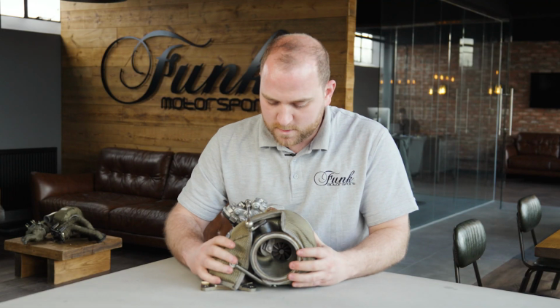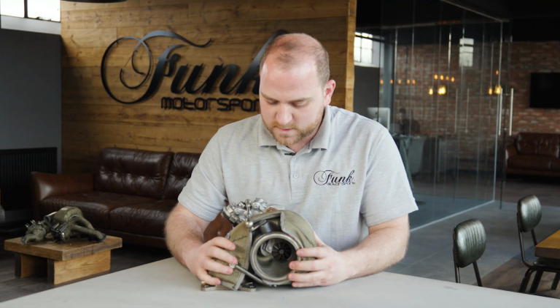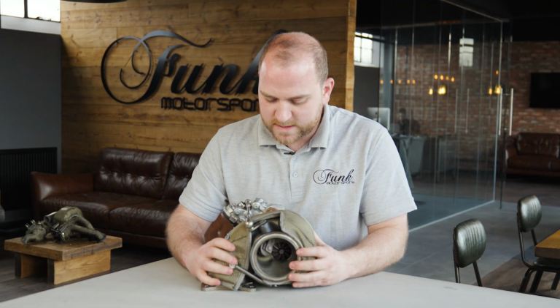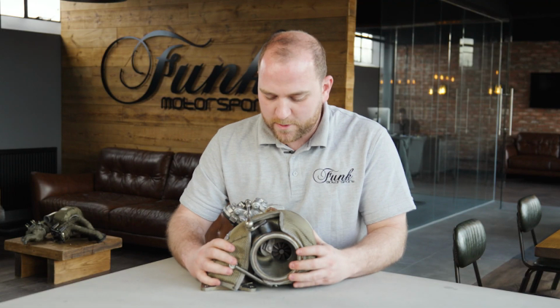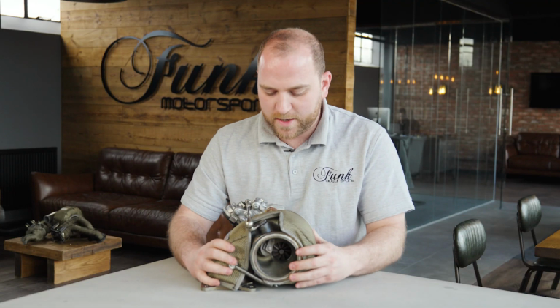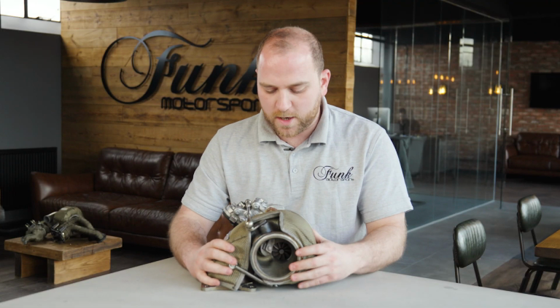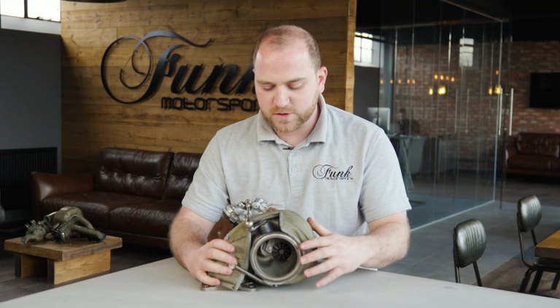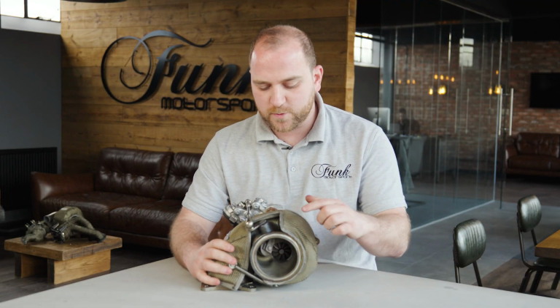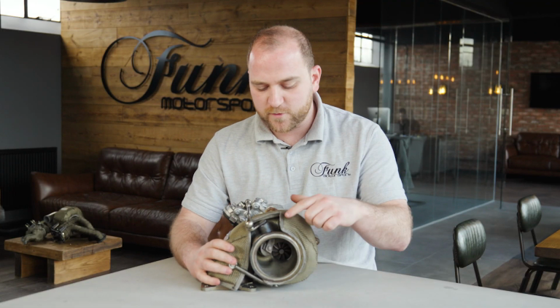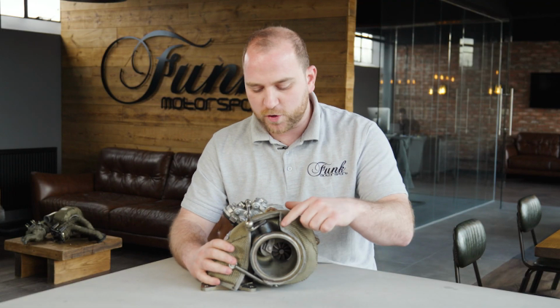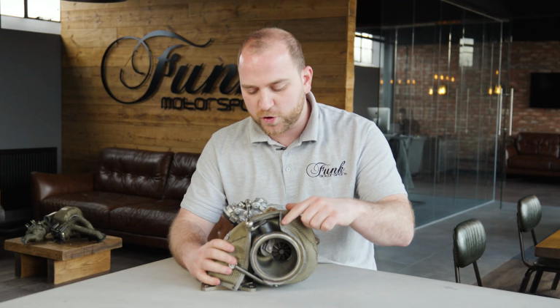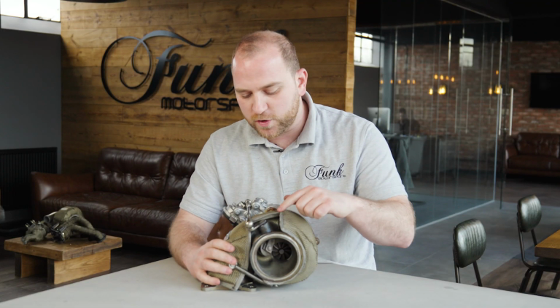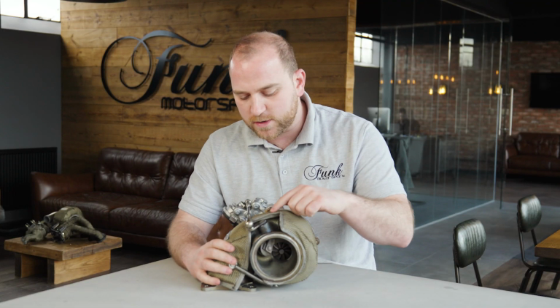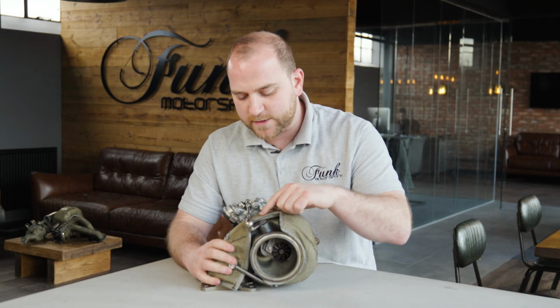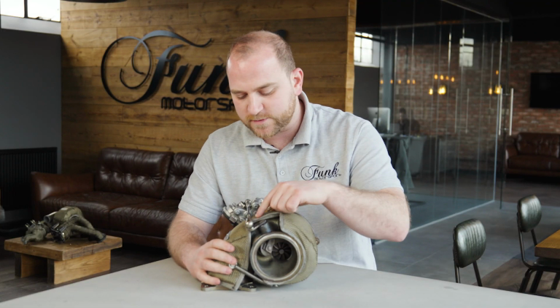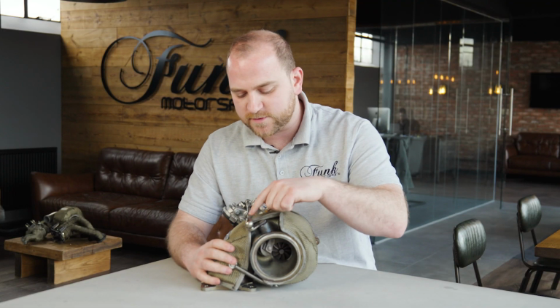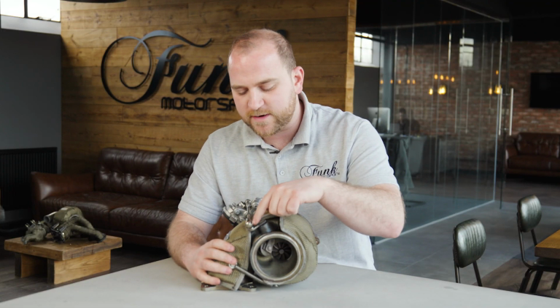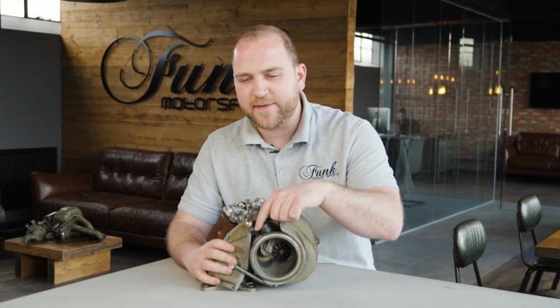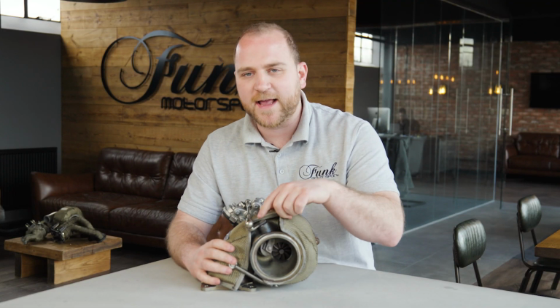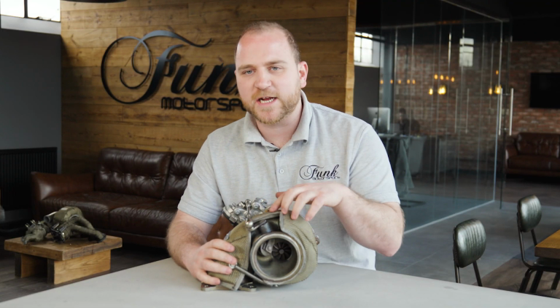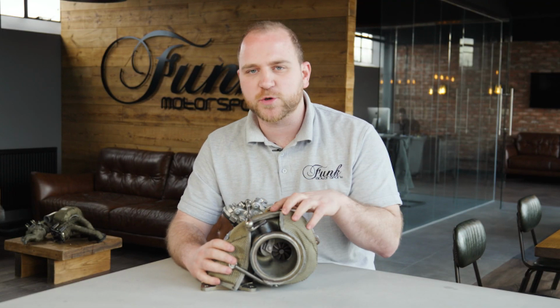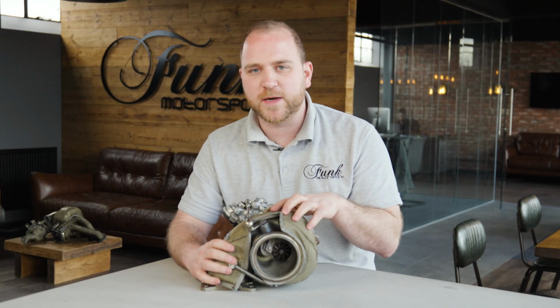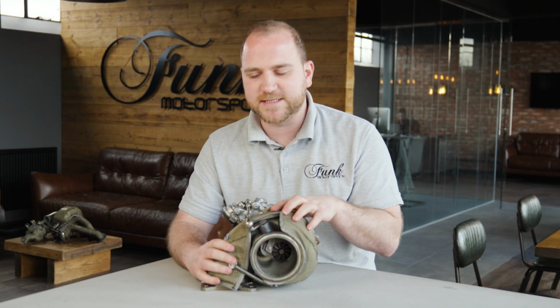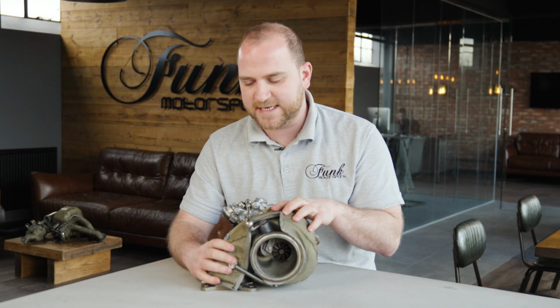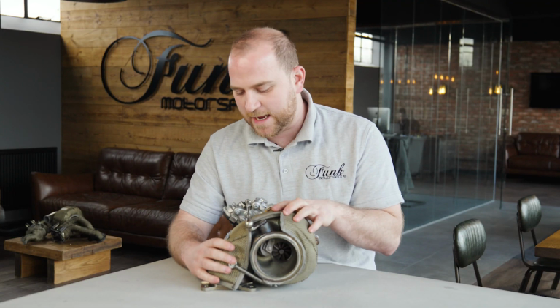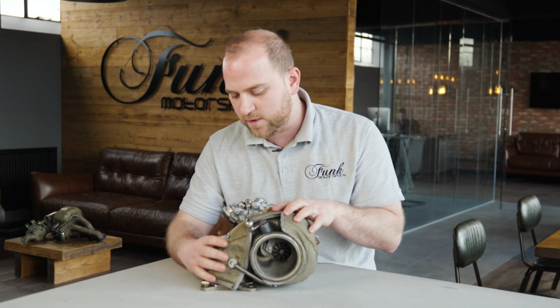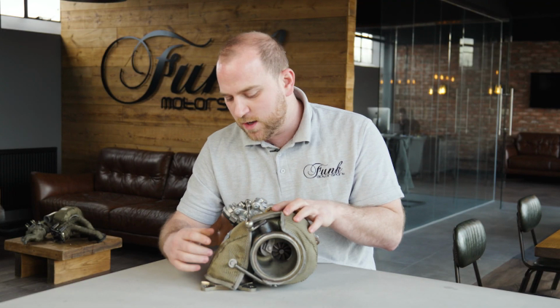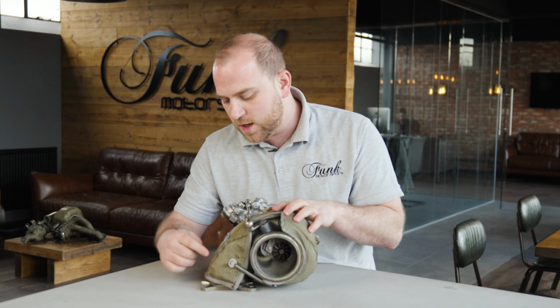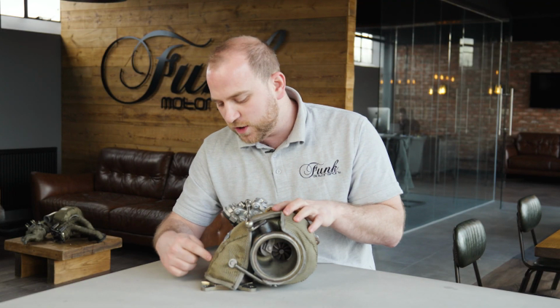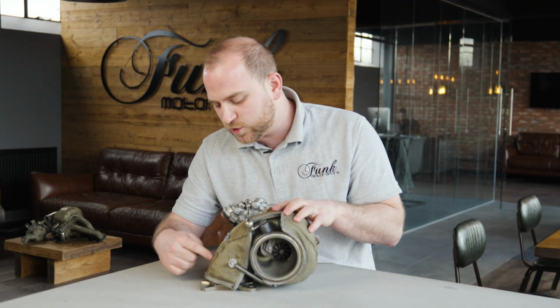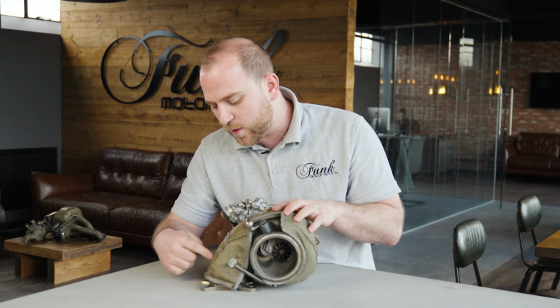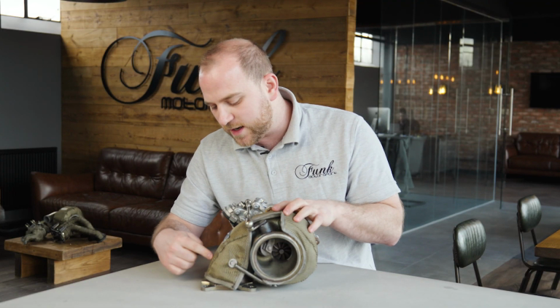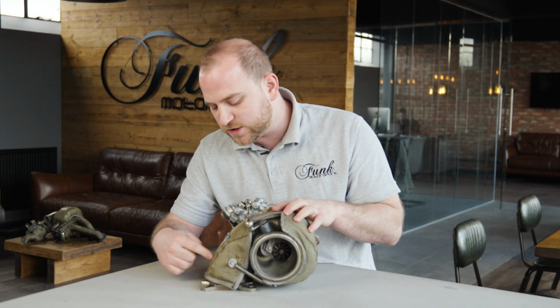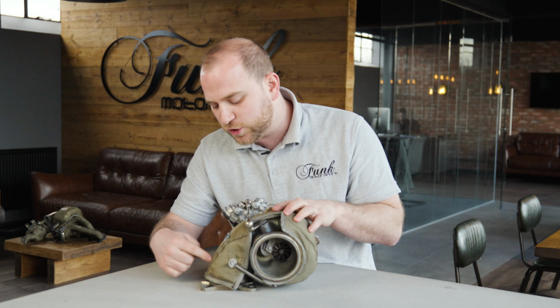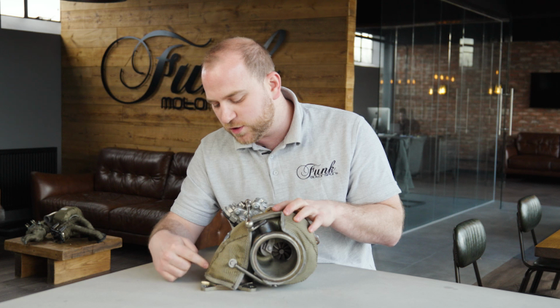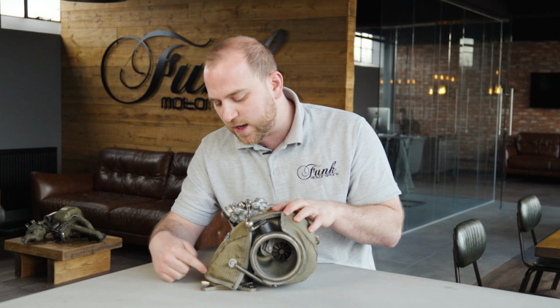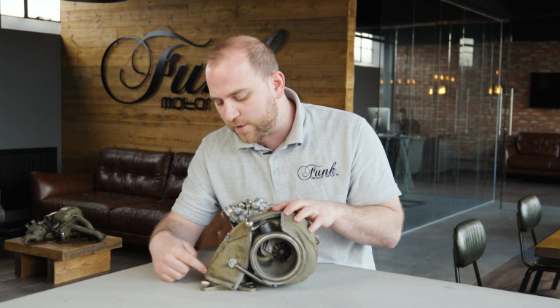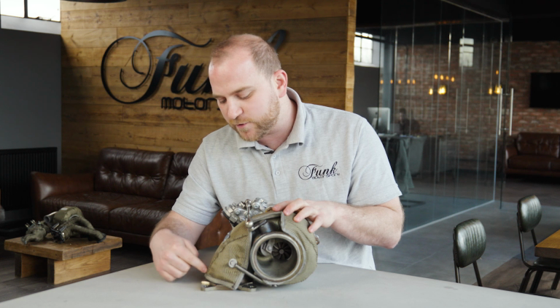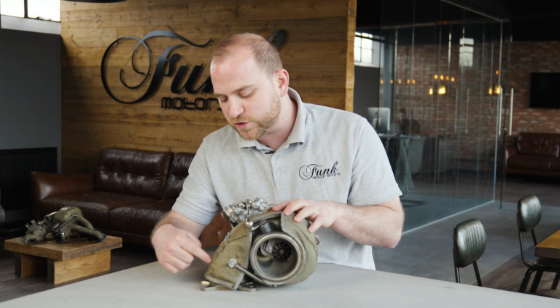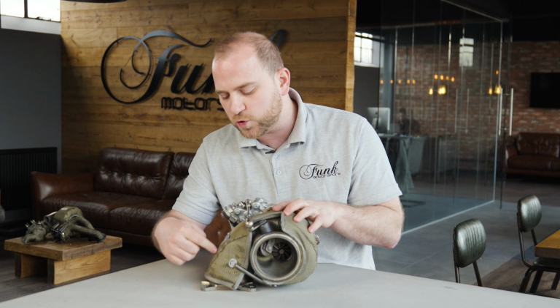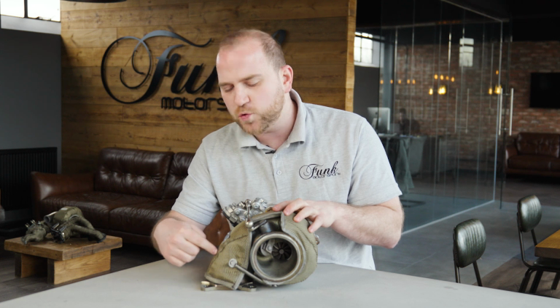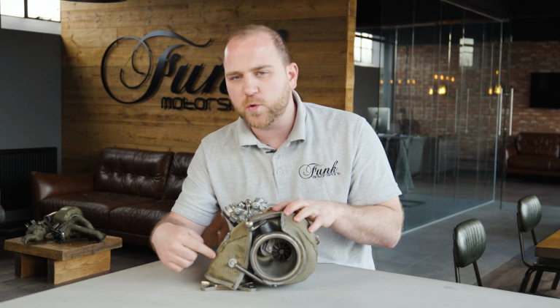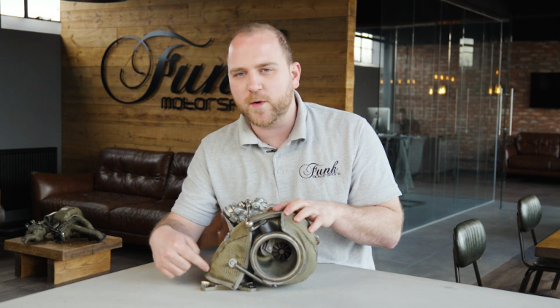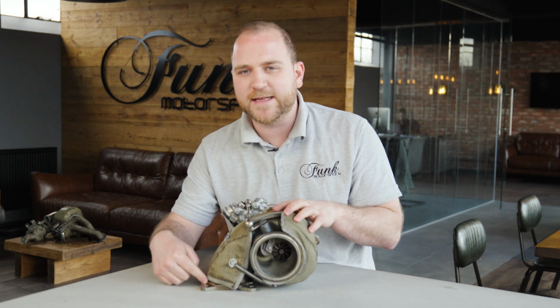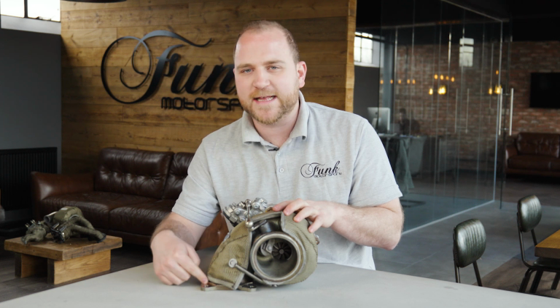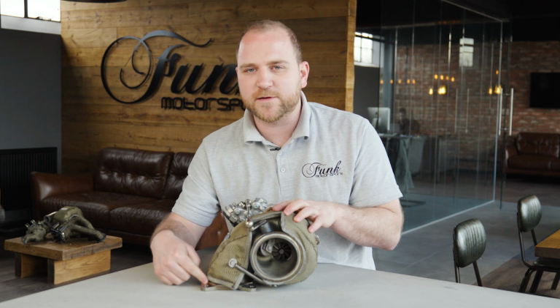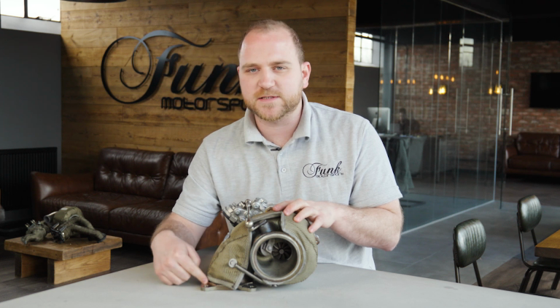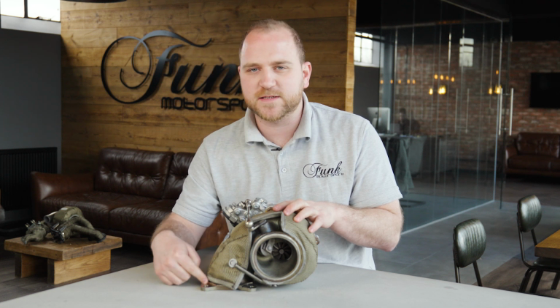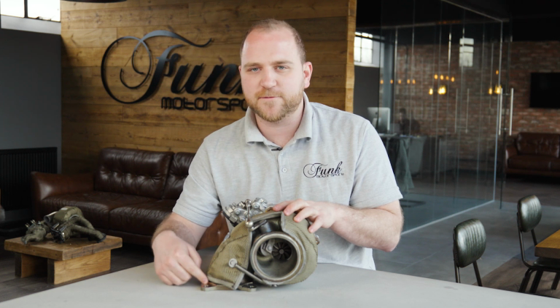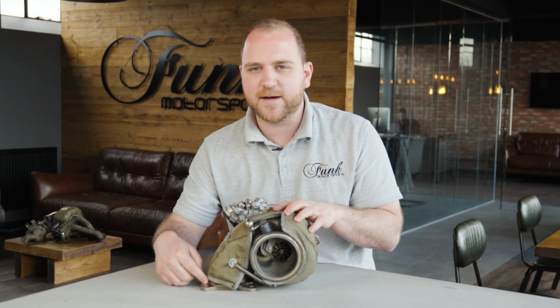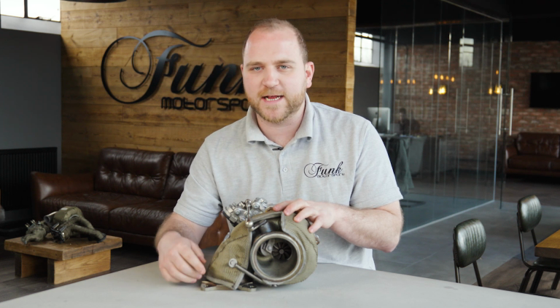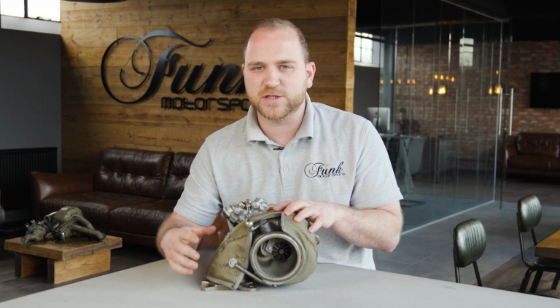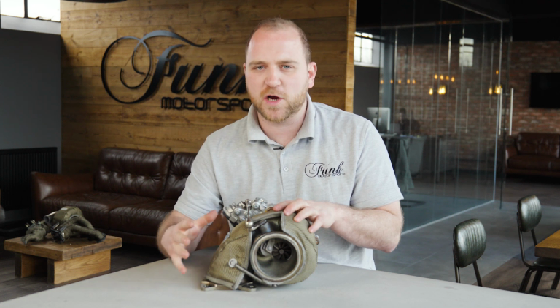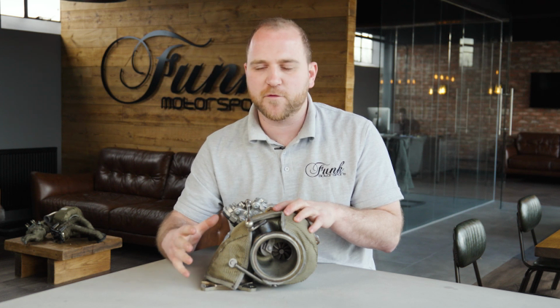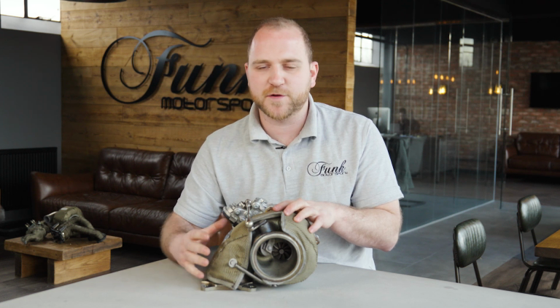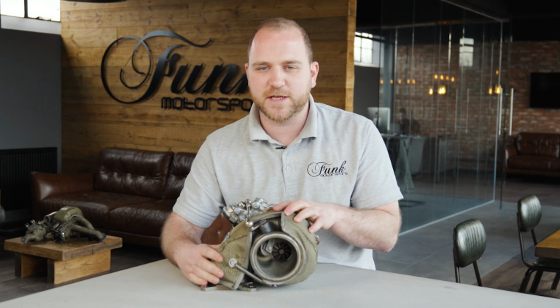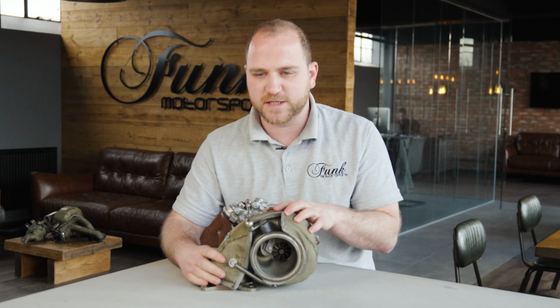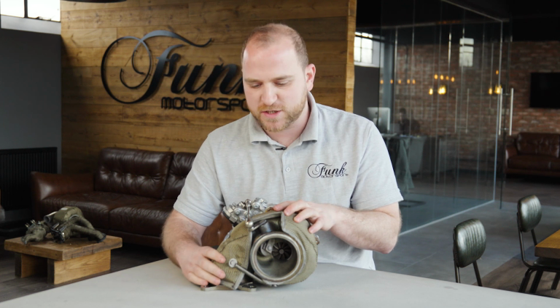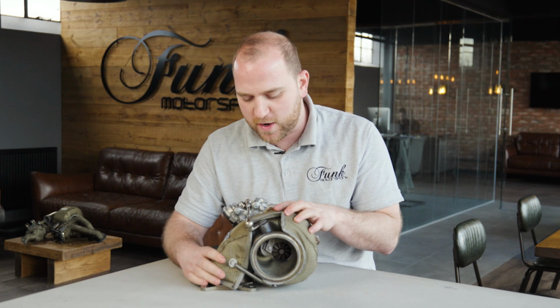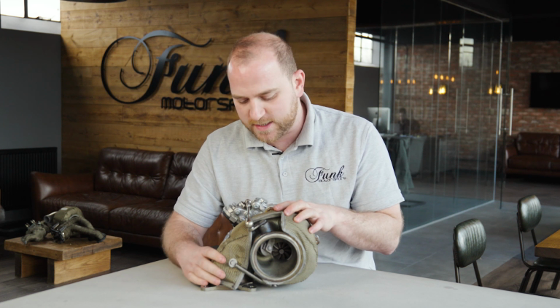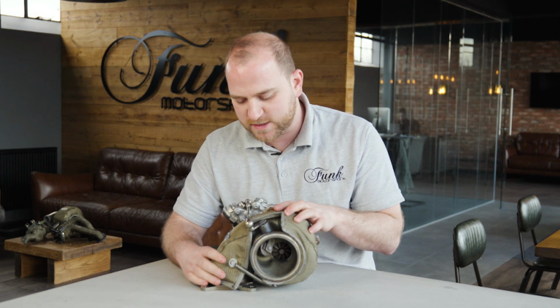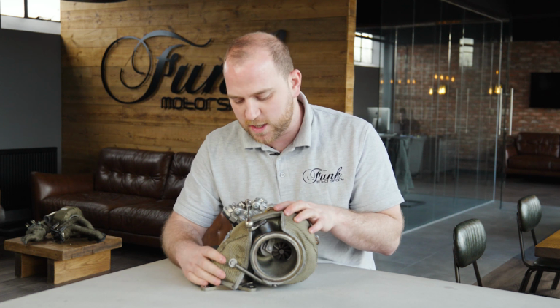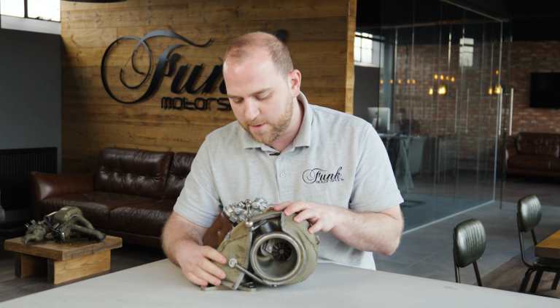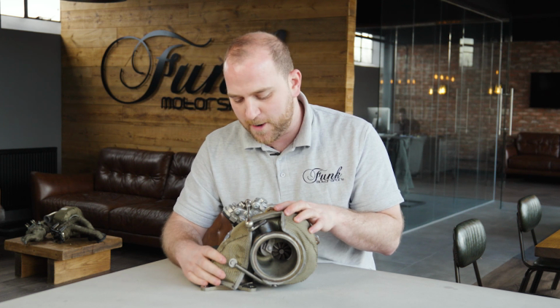There we go — we've got good clearance around the actuator now, as well as good coverage all the way down to the flange, covering the entire turbo.